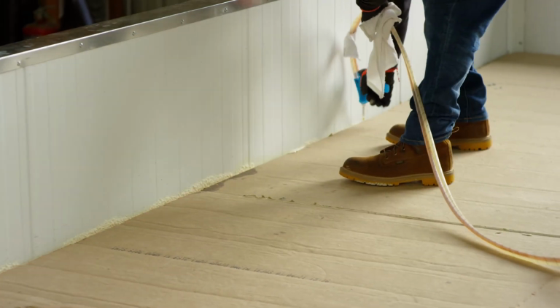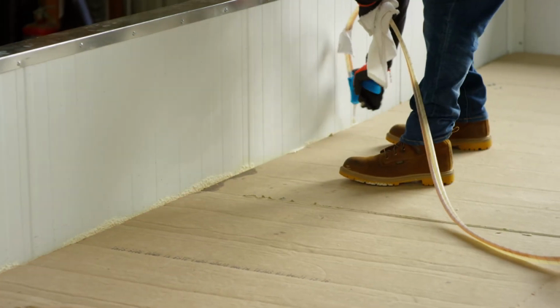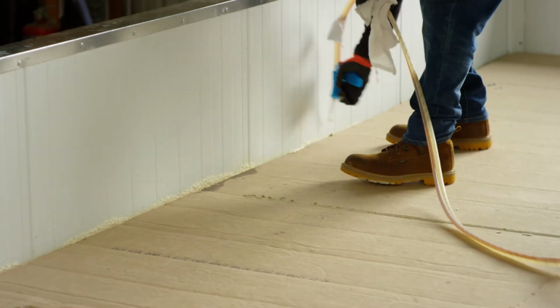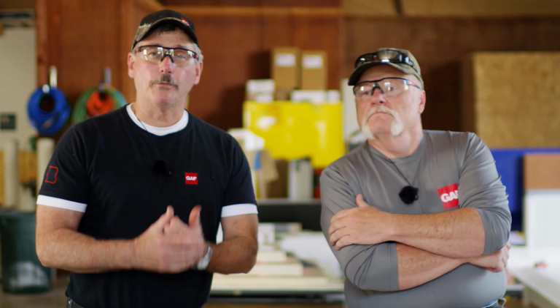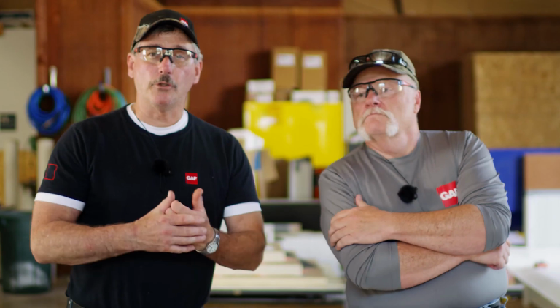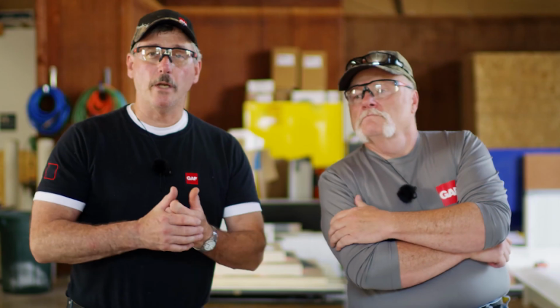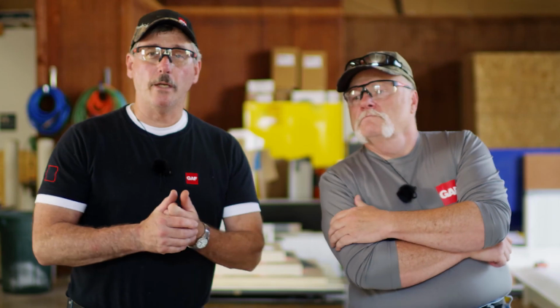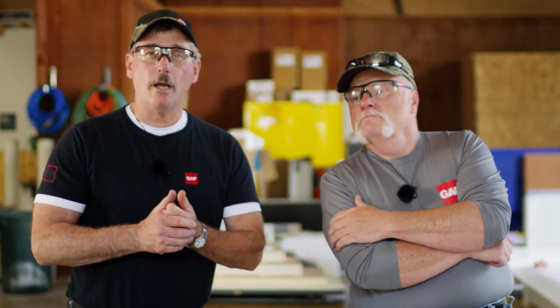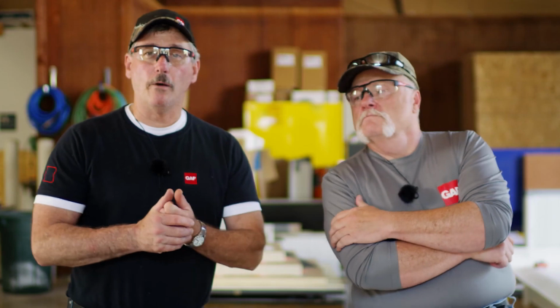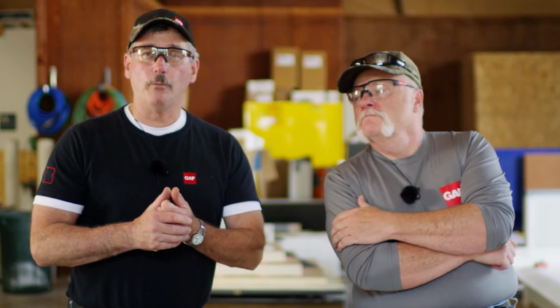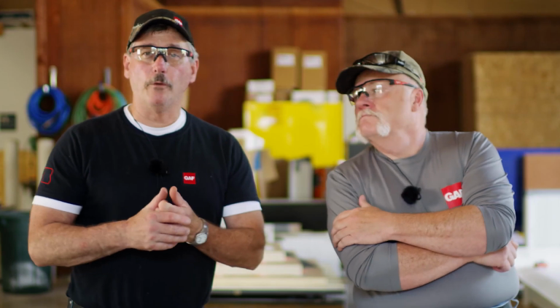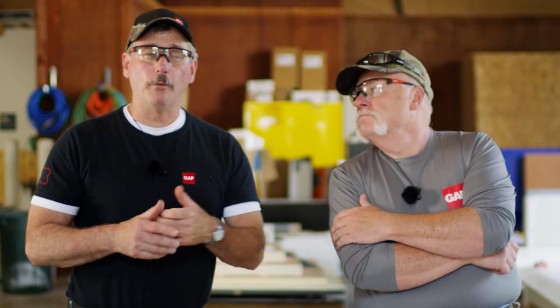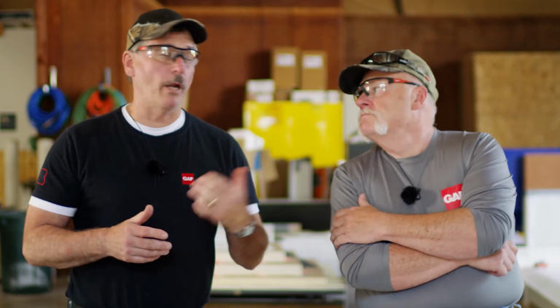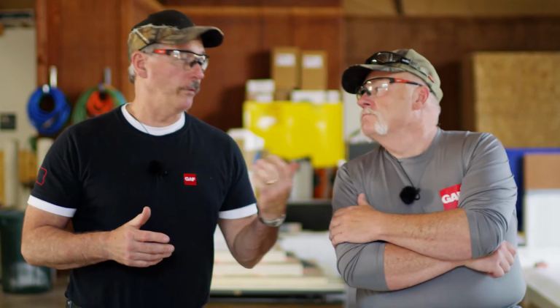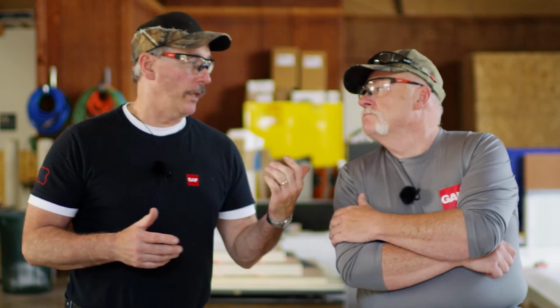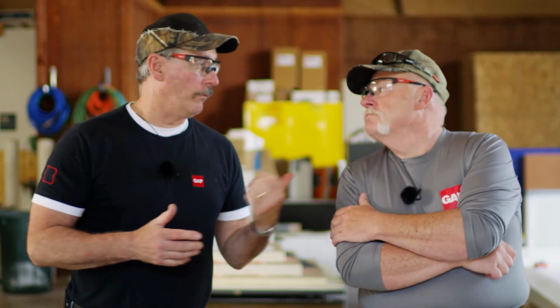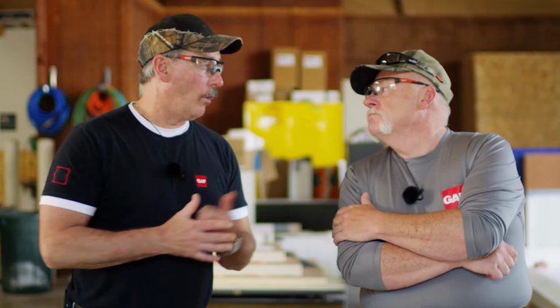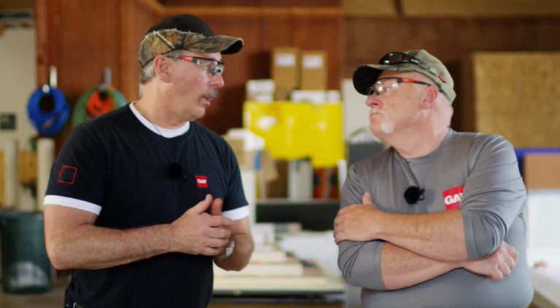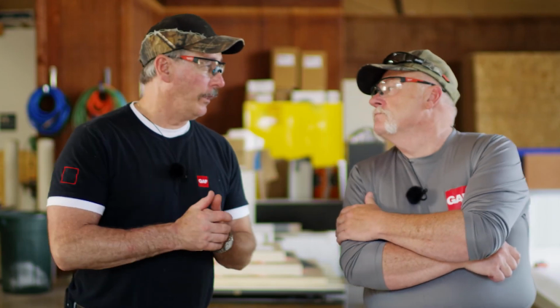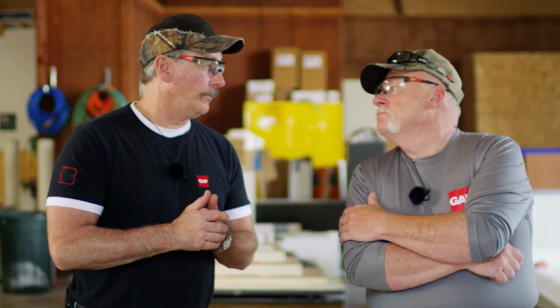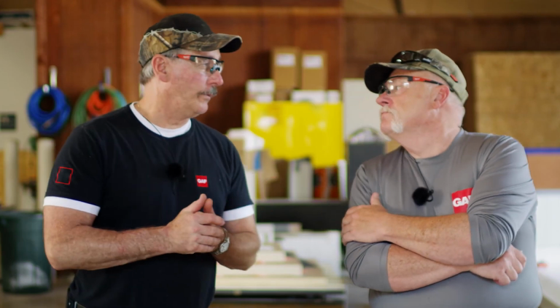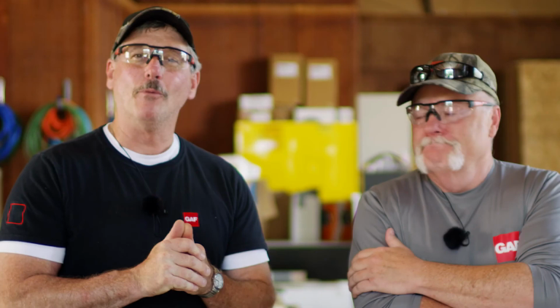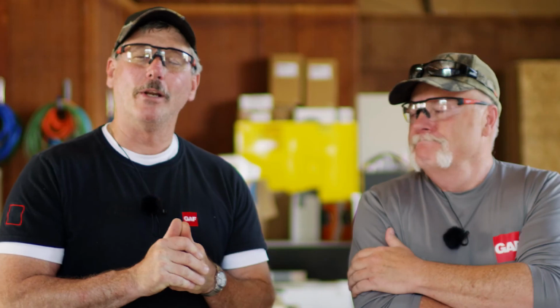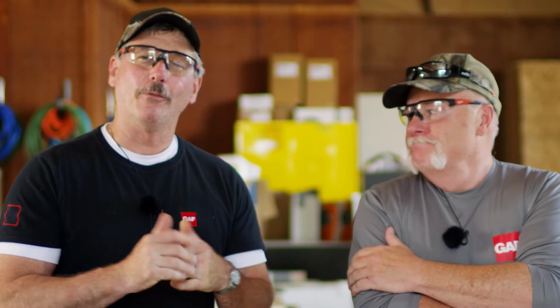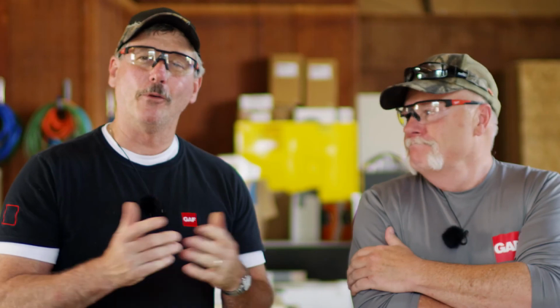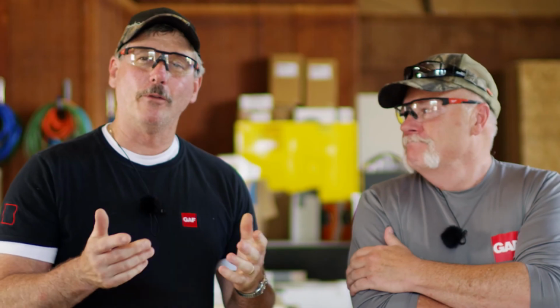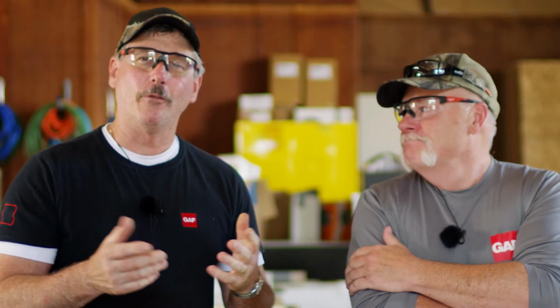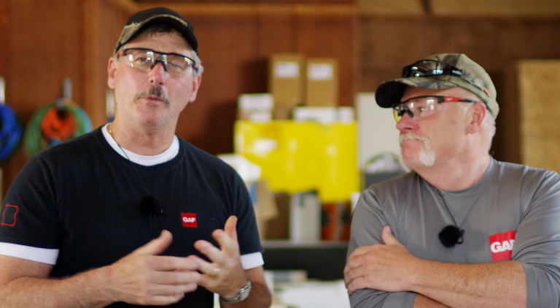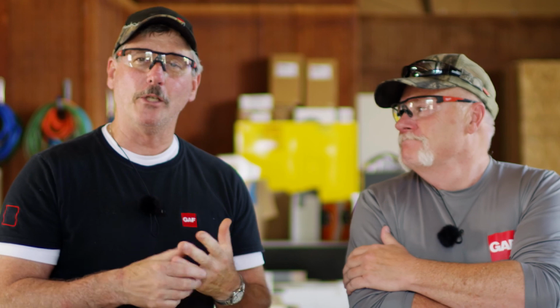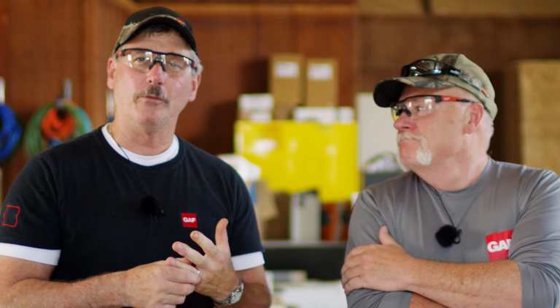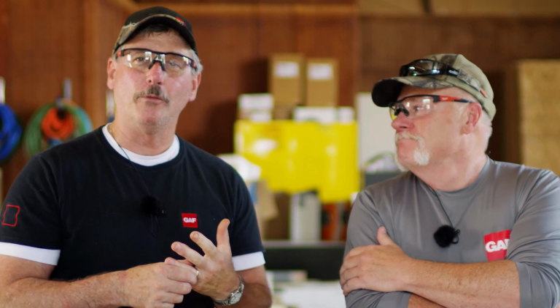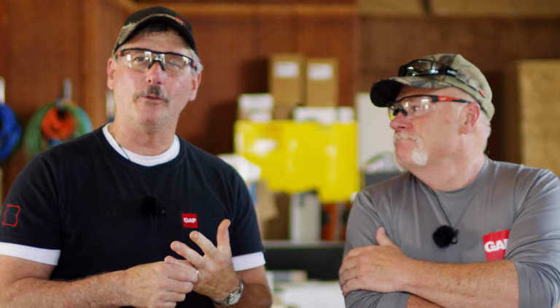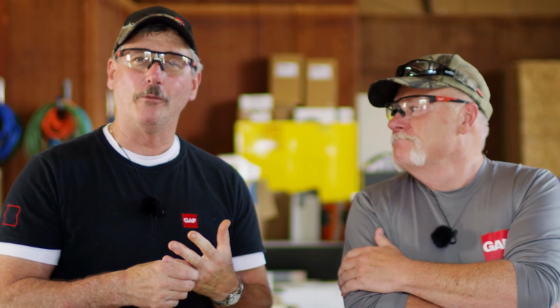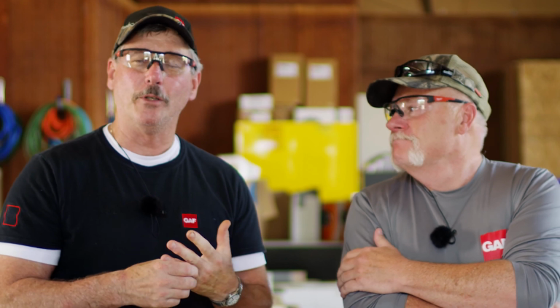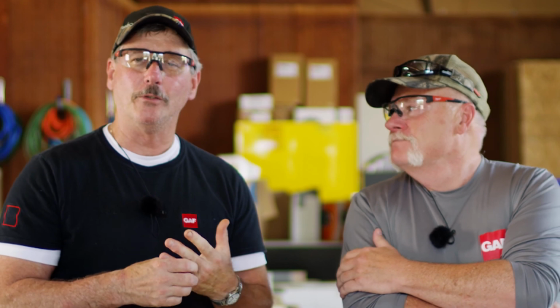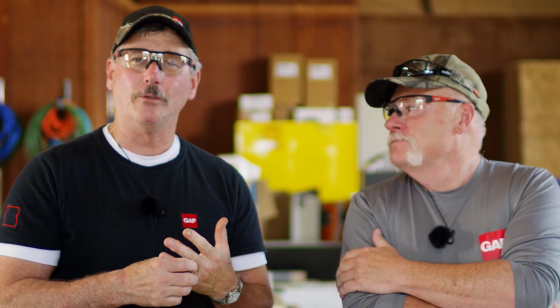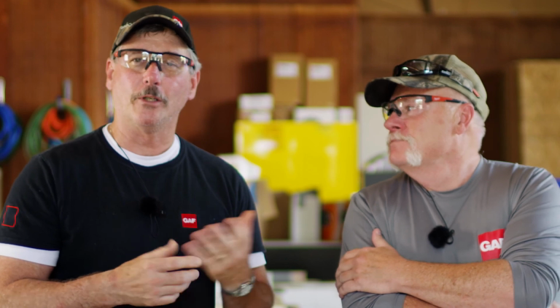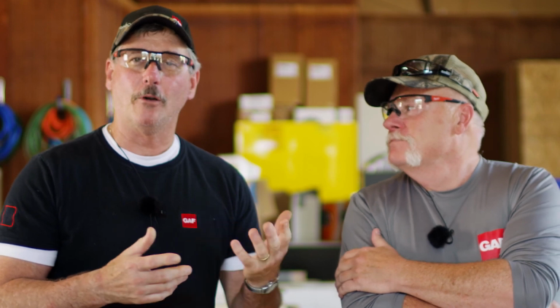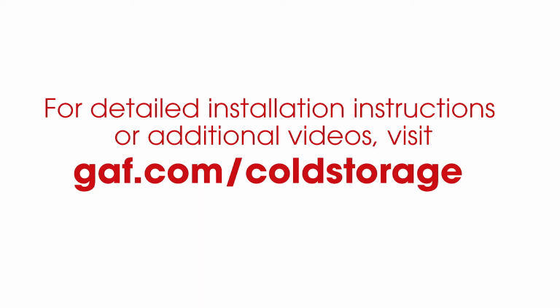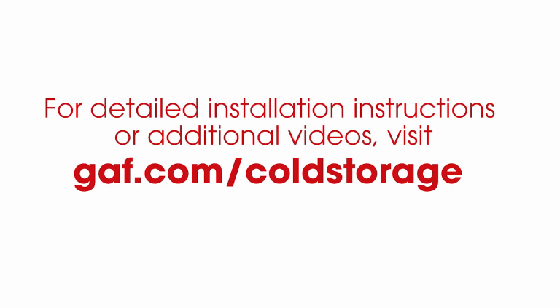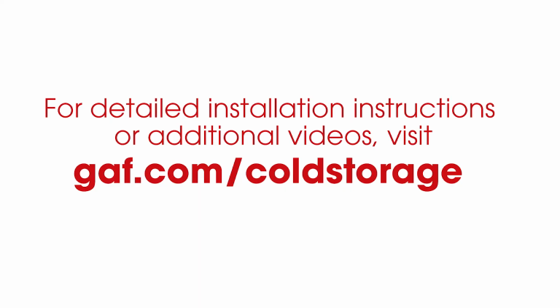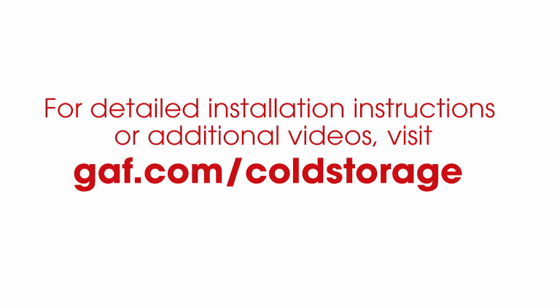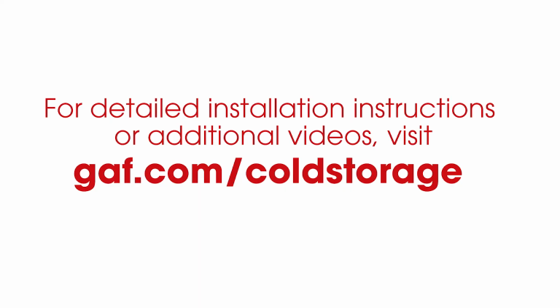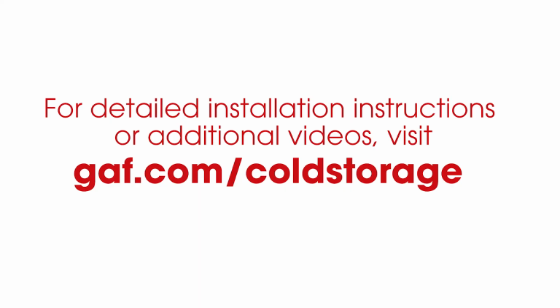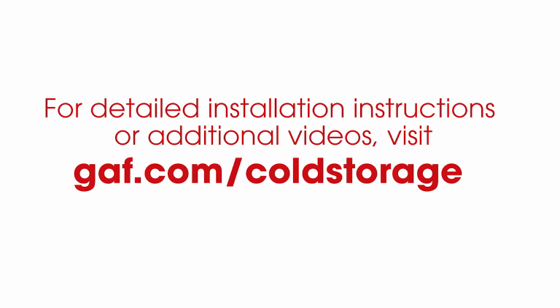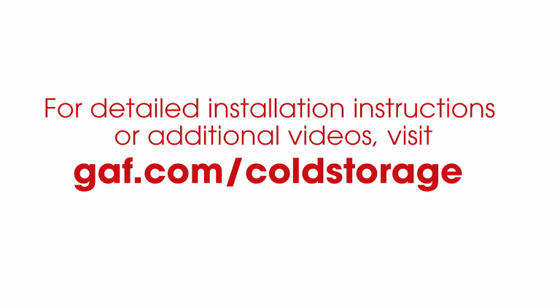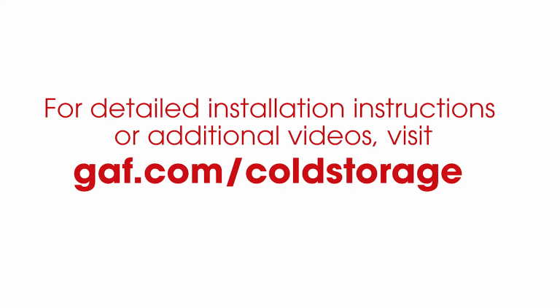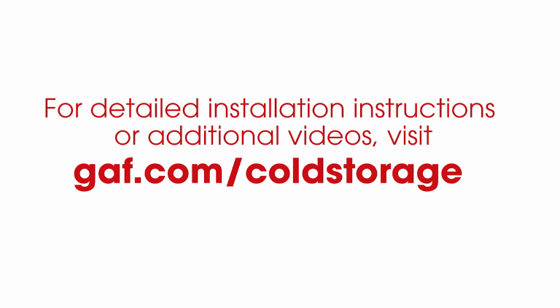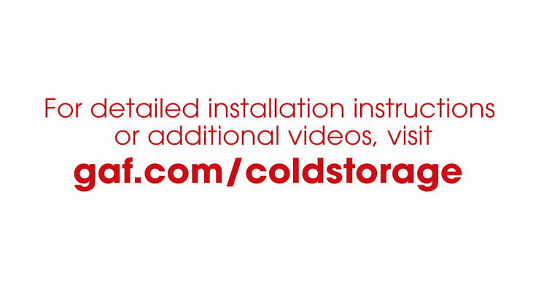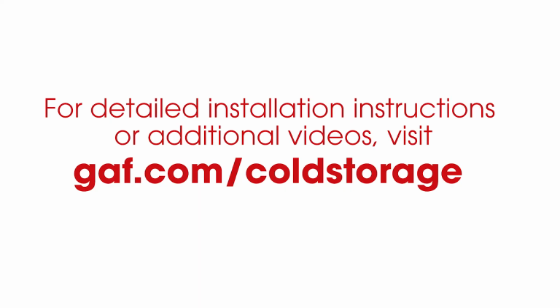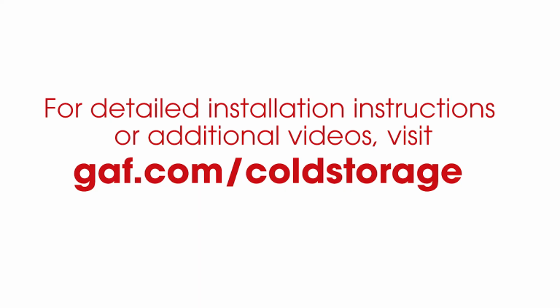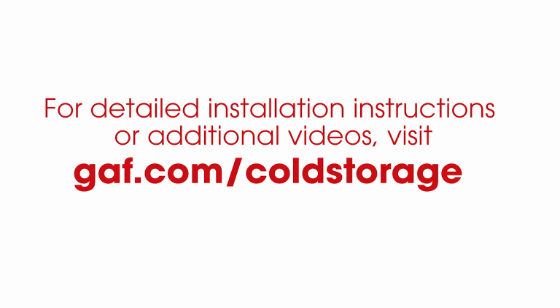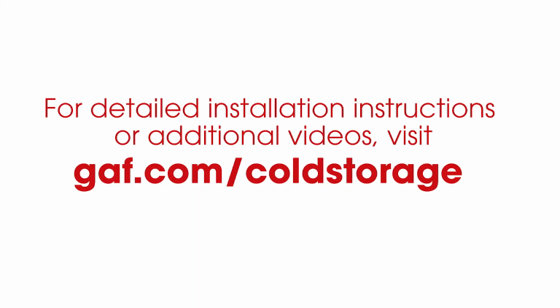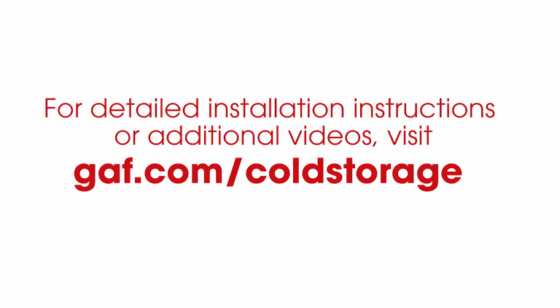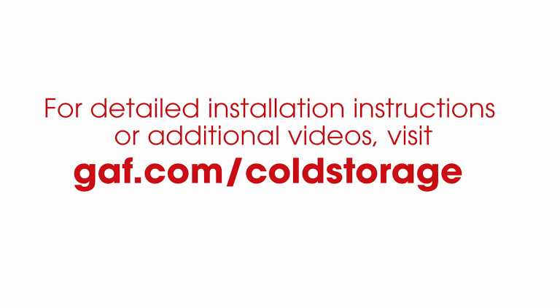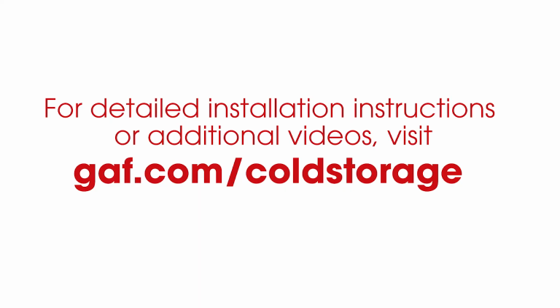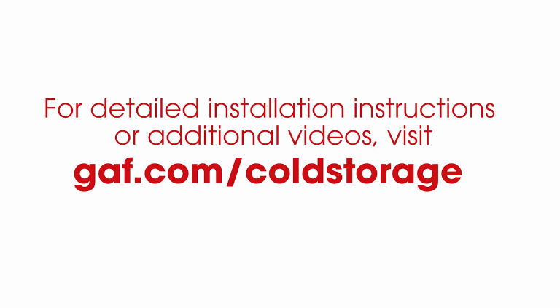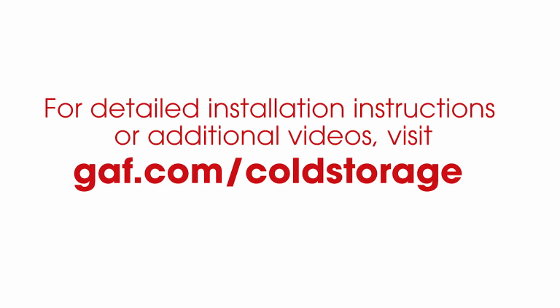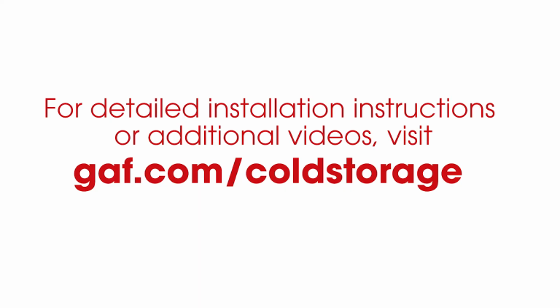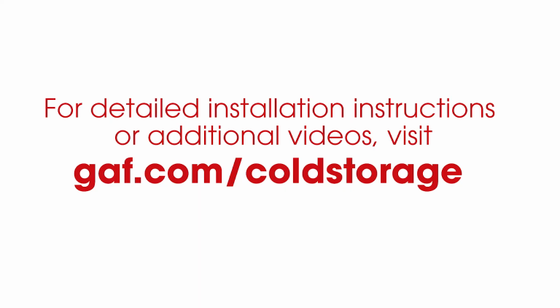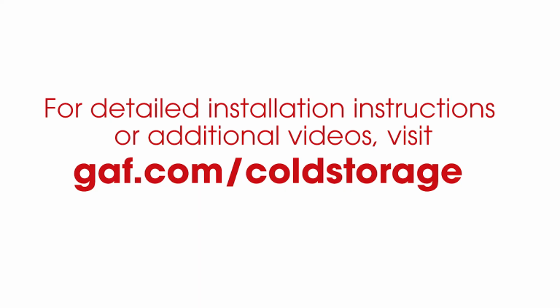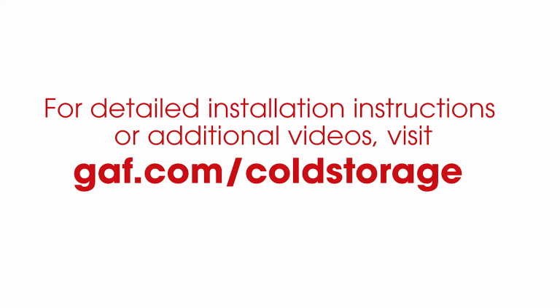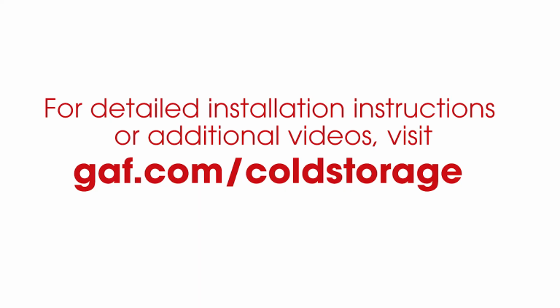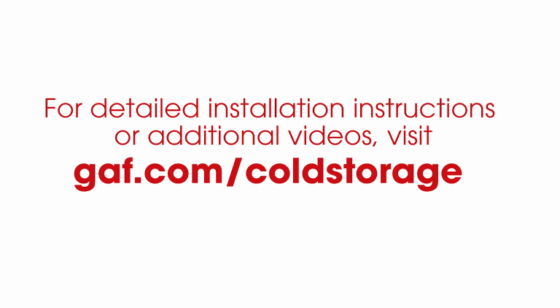Thanks for joining Roofing Right with Dave and Wally. If you want any further information, feel free to visit our website at gaf.com/coldstorage.